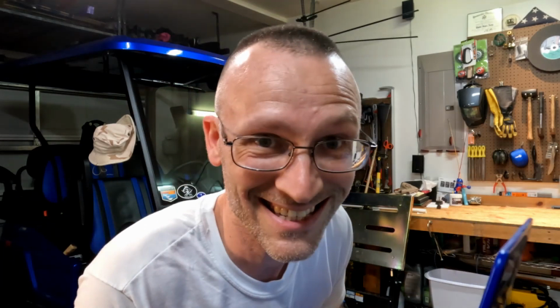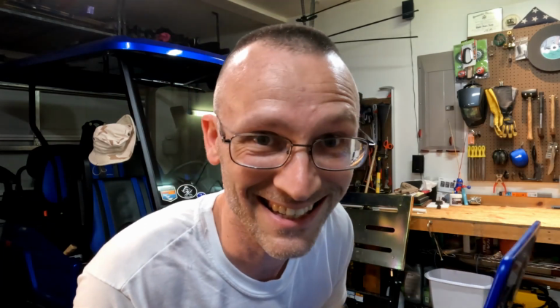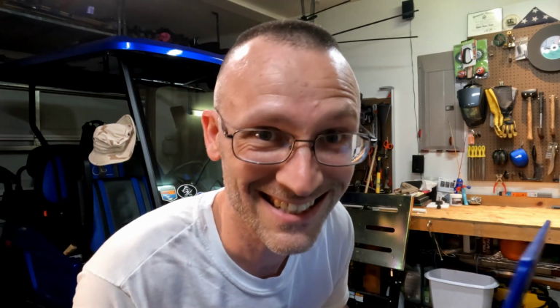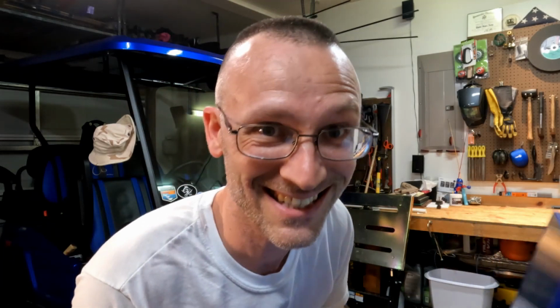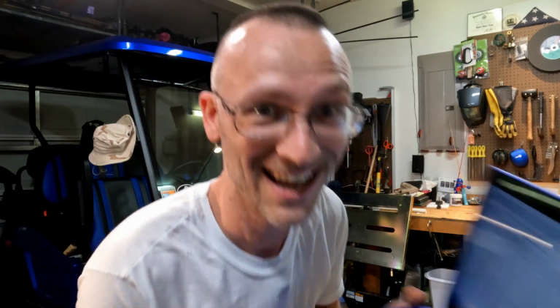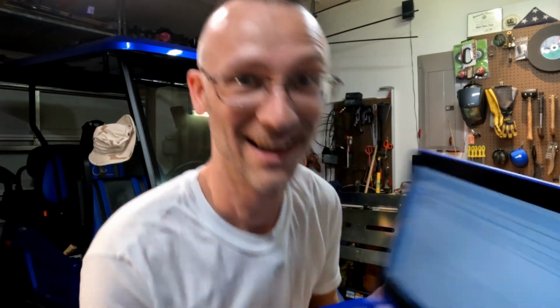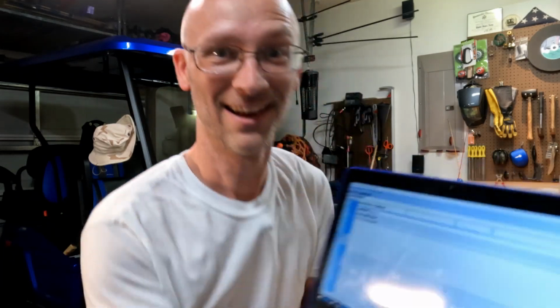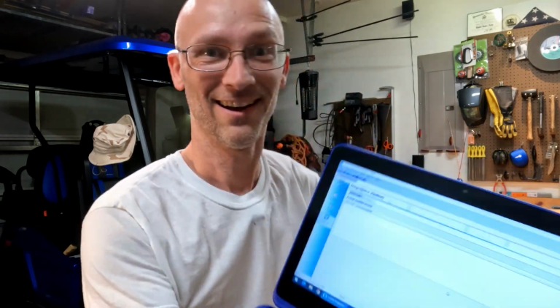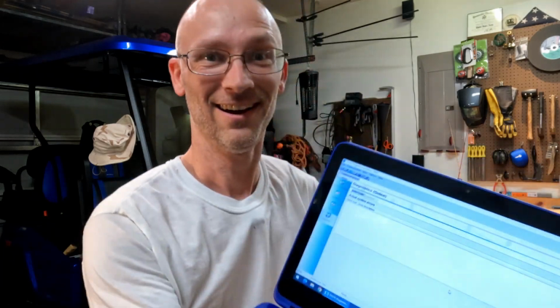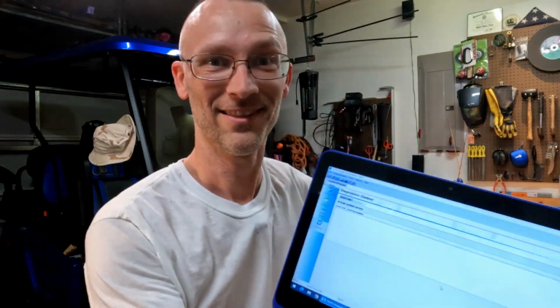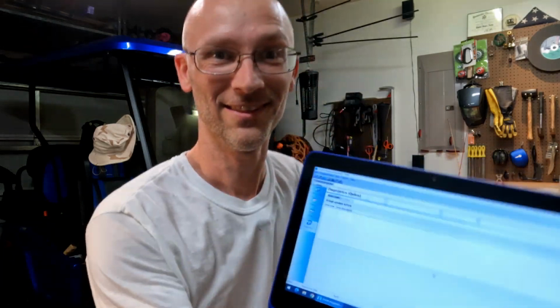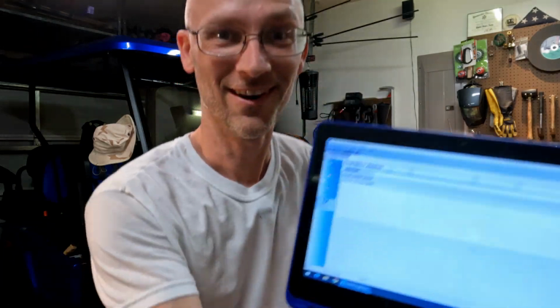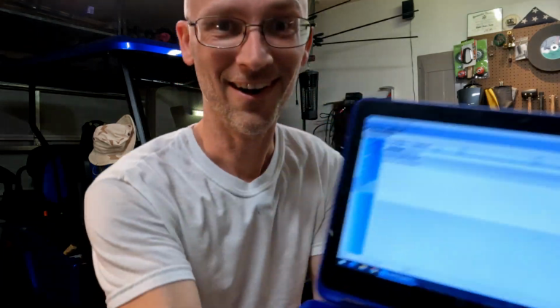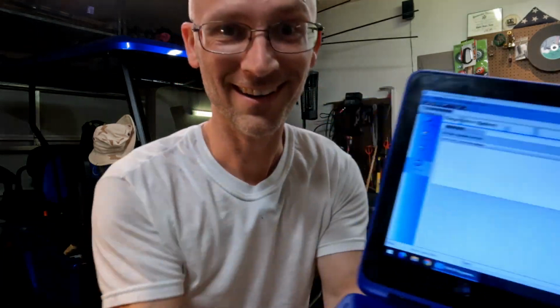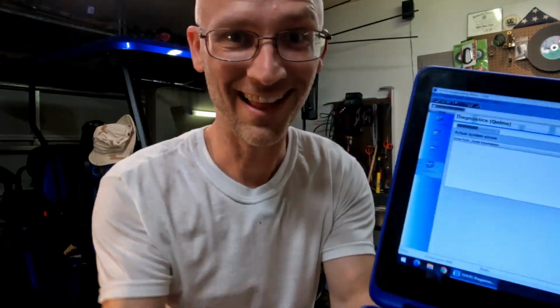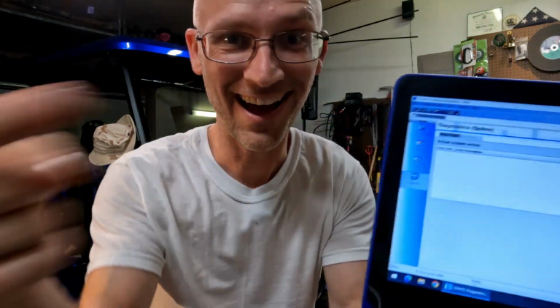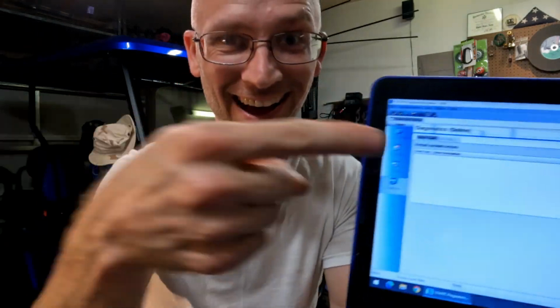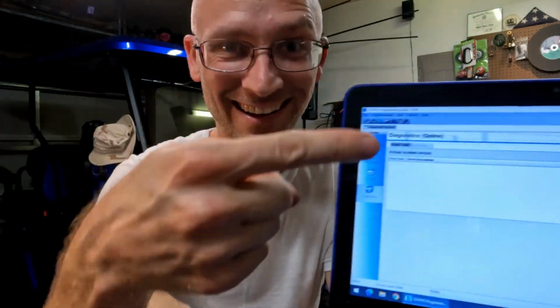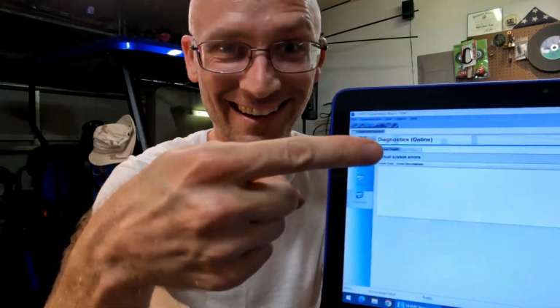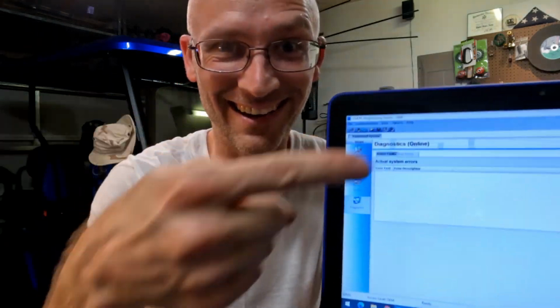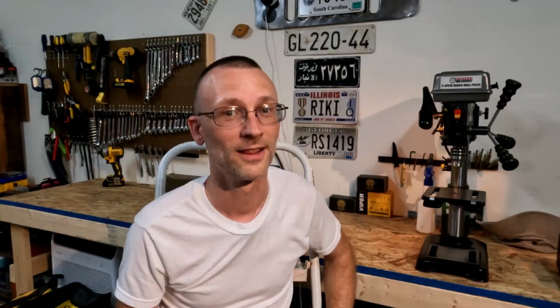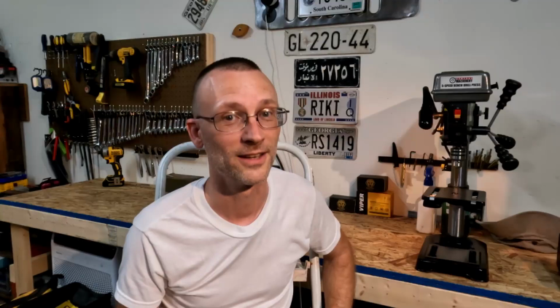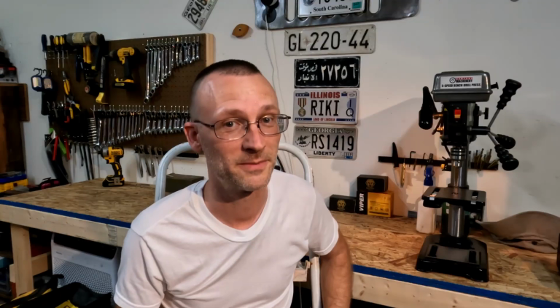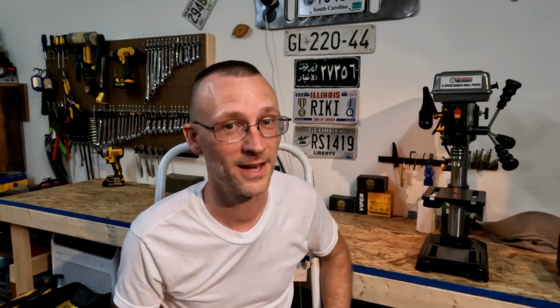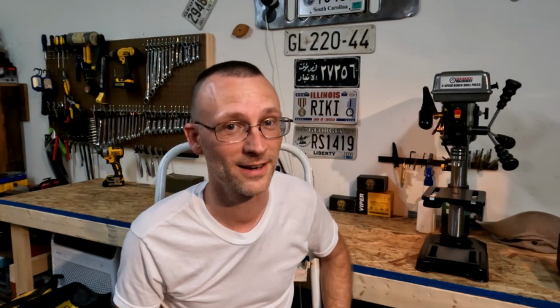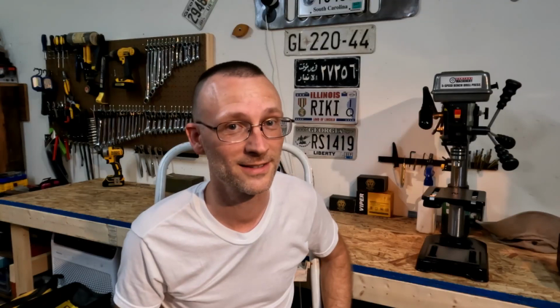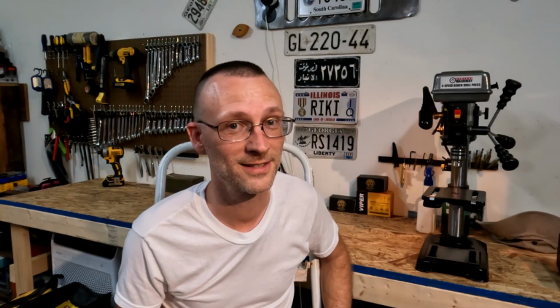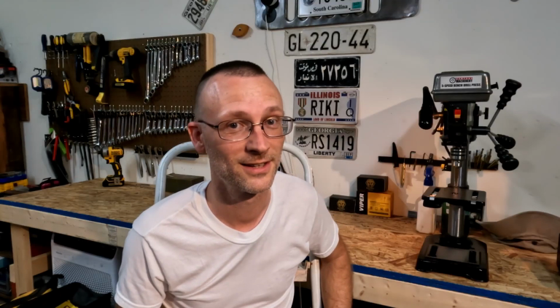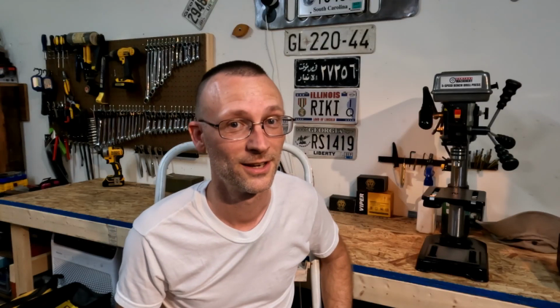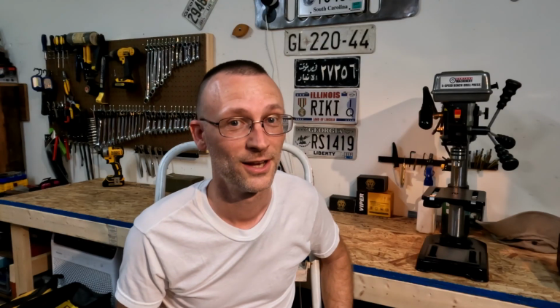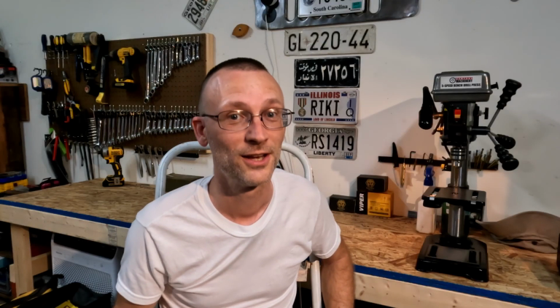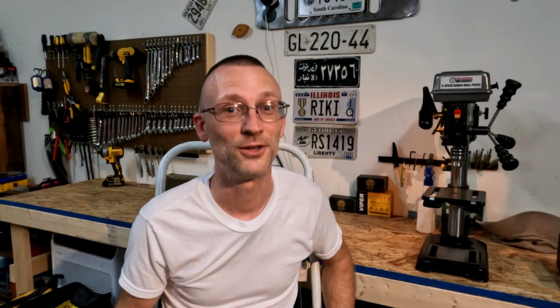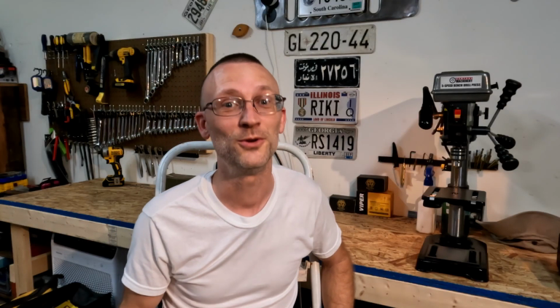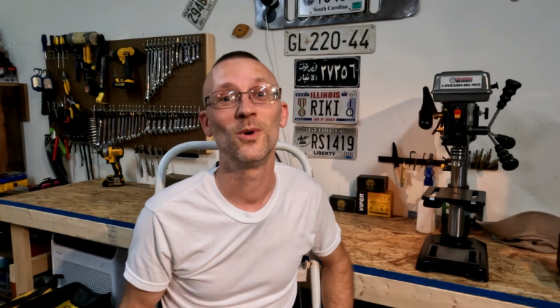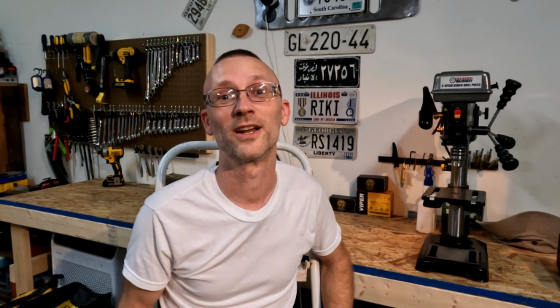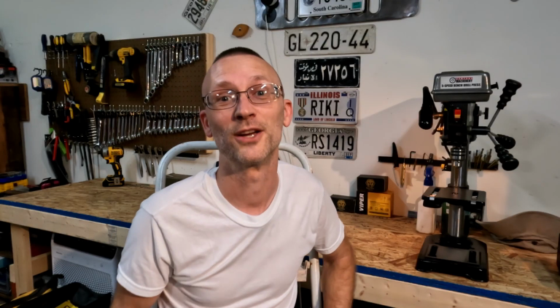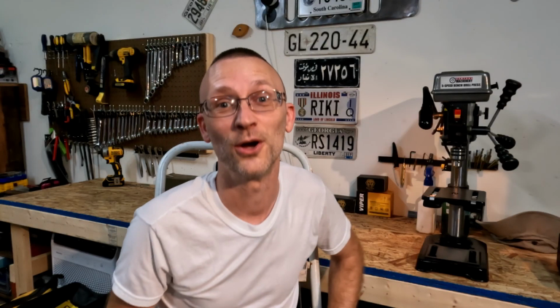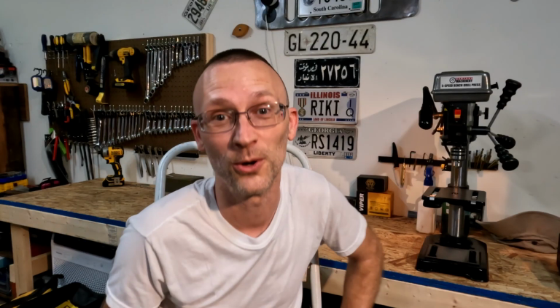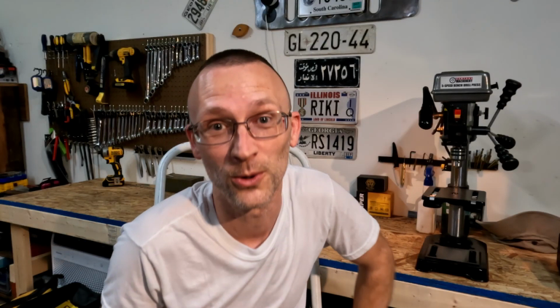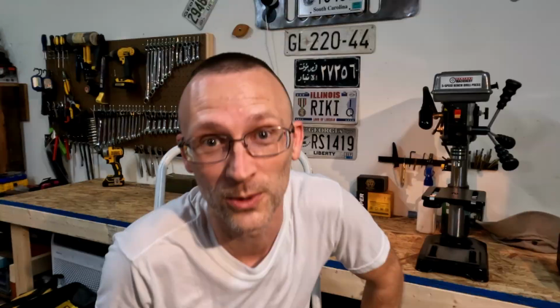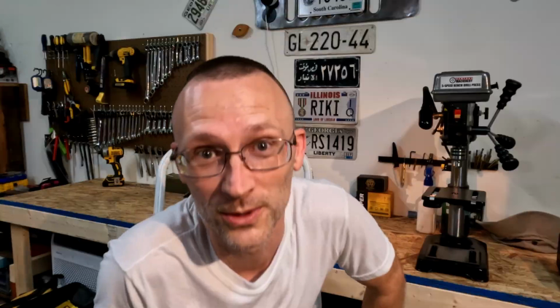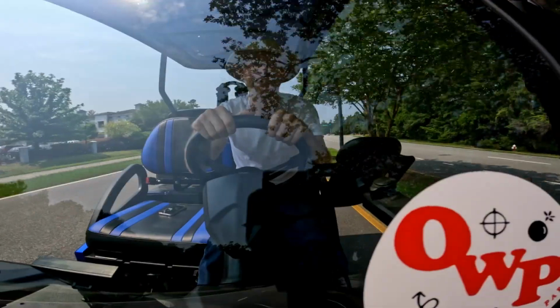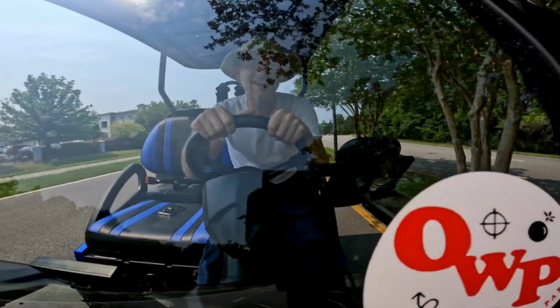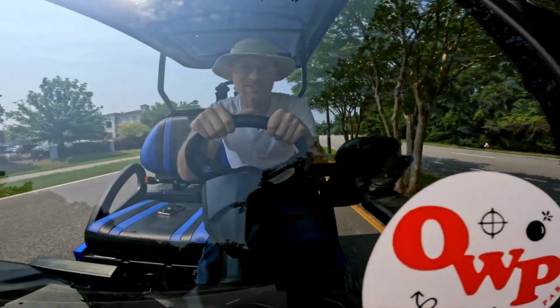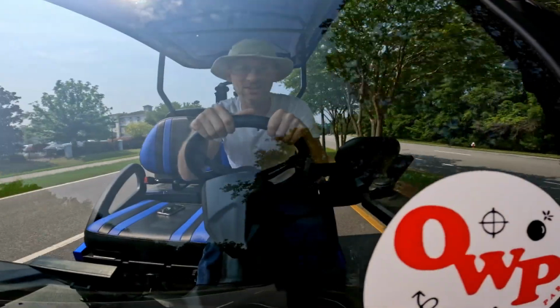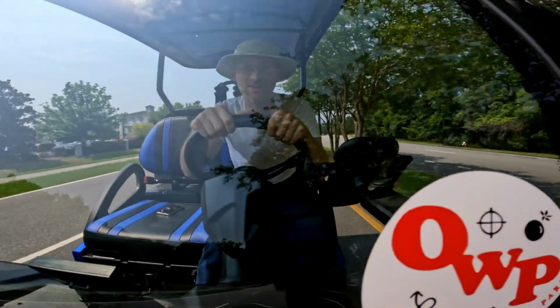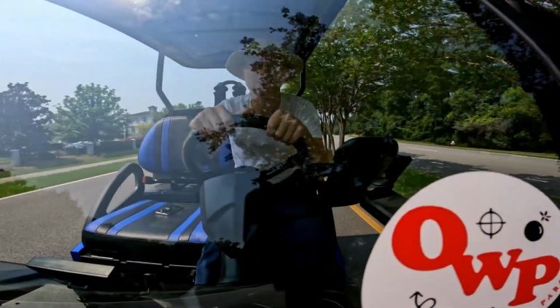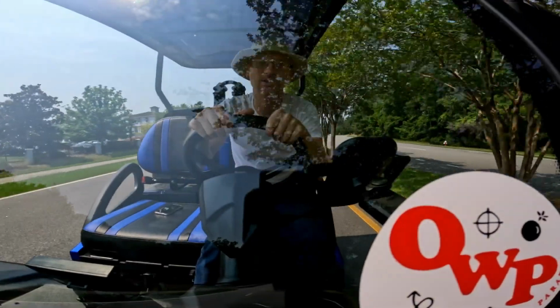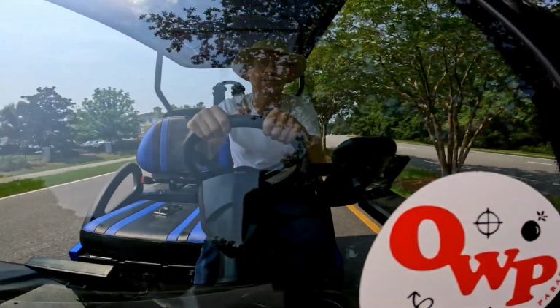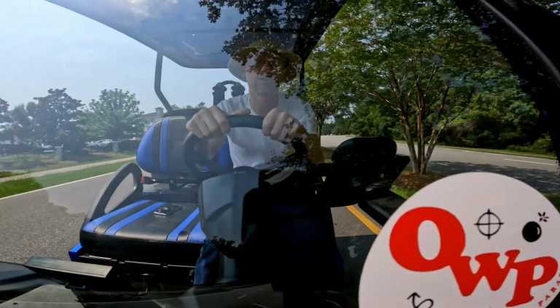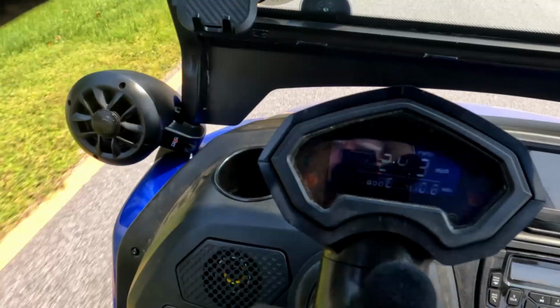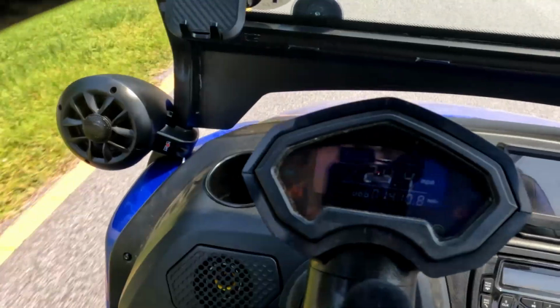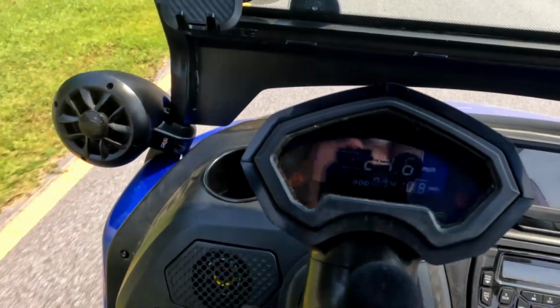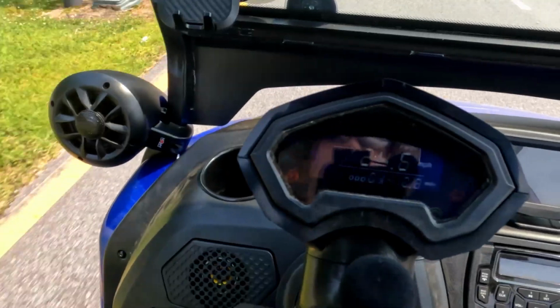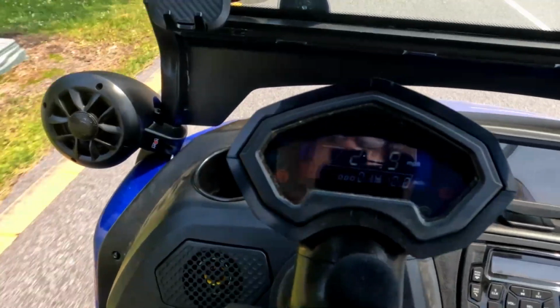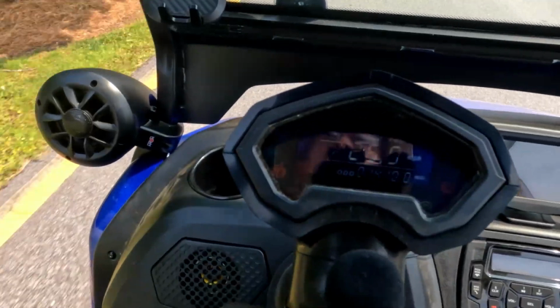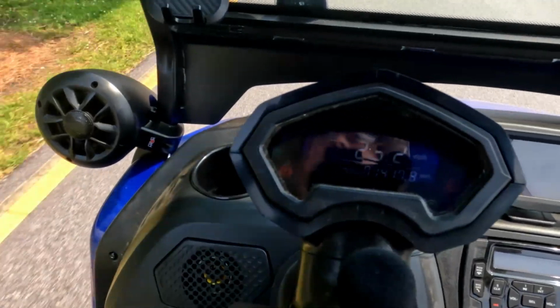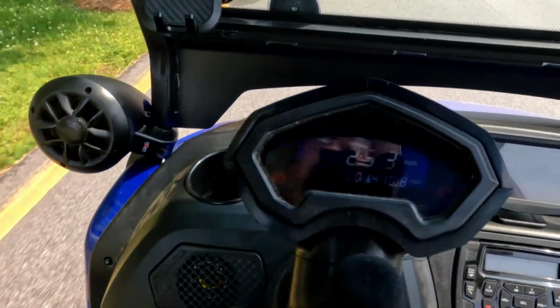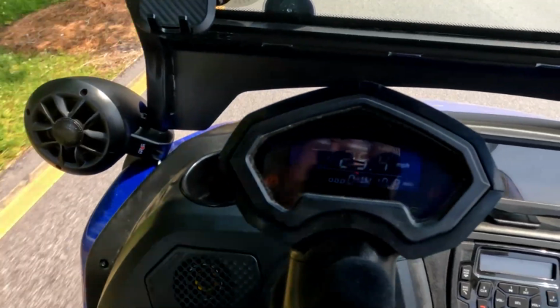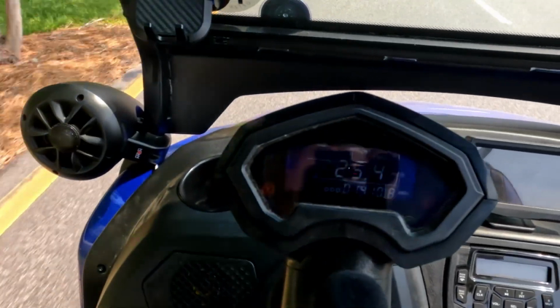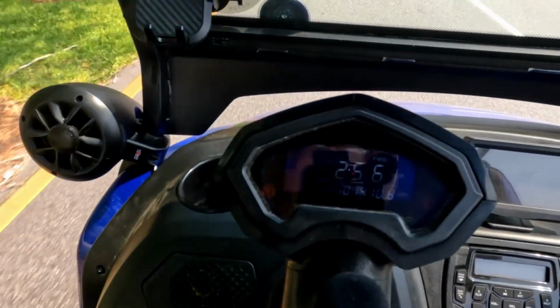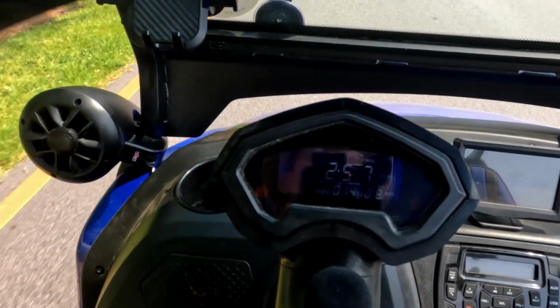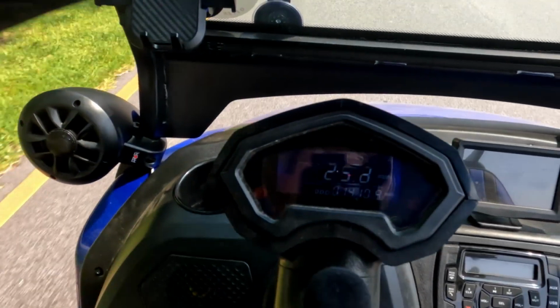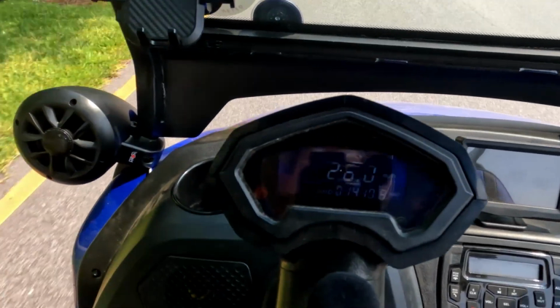Diagnostics? Online! Let's be honest — you want to go faster! More speed!